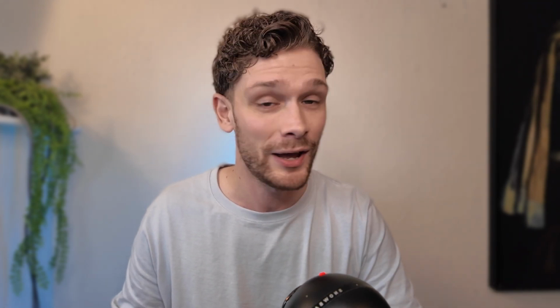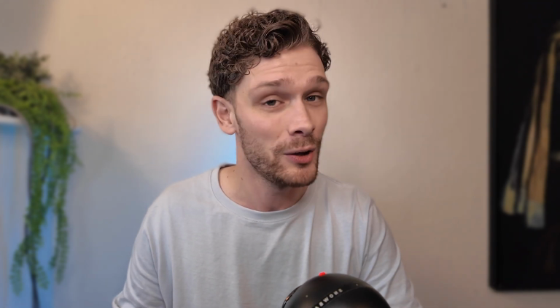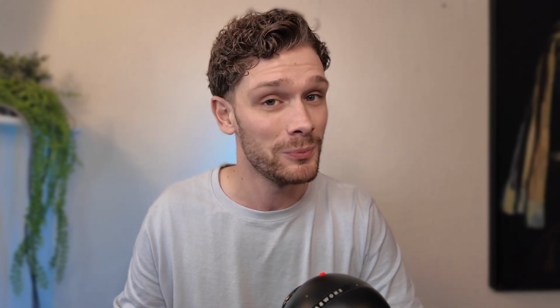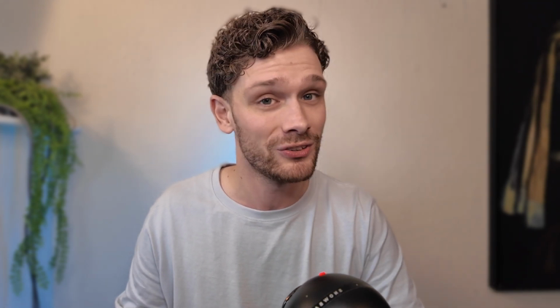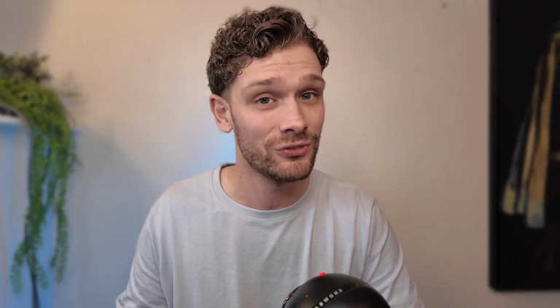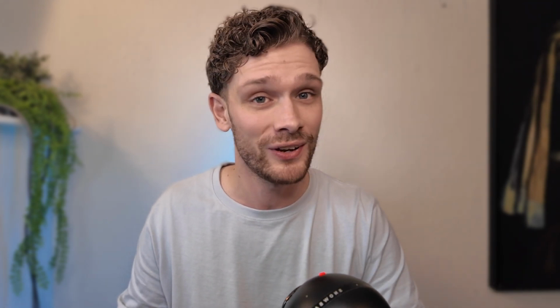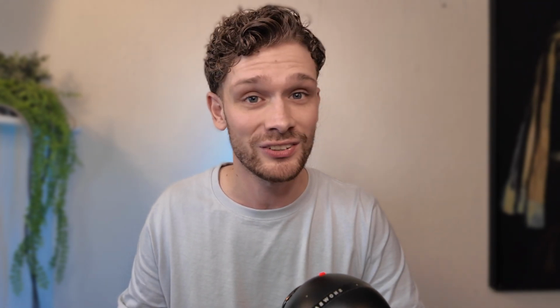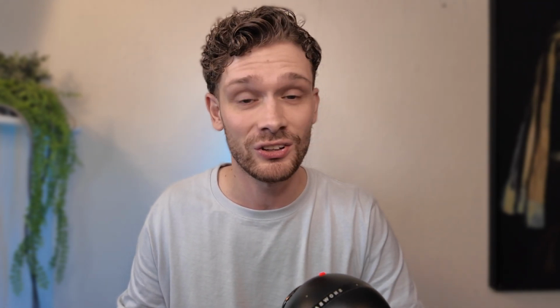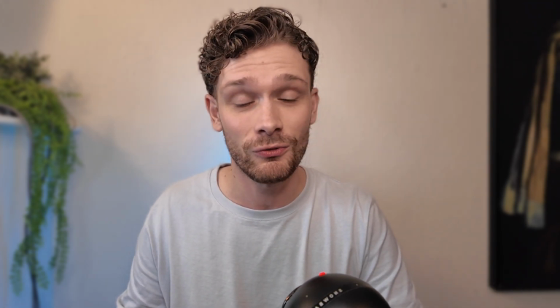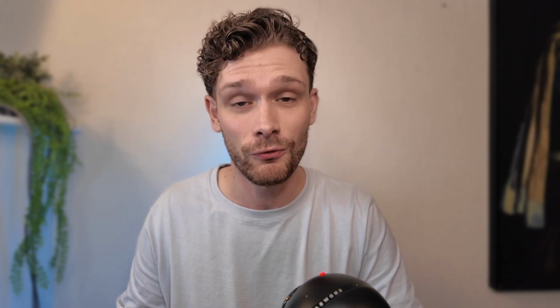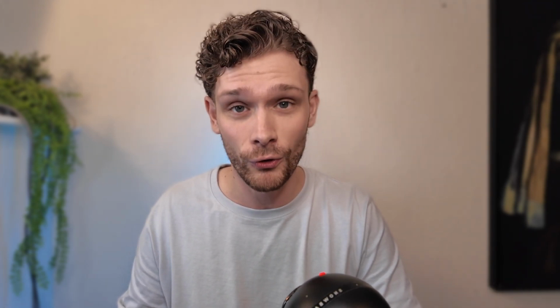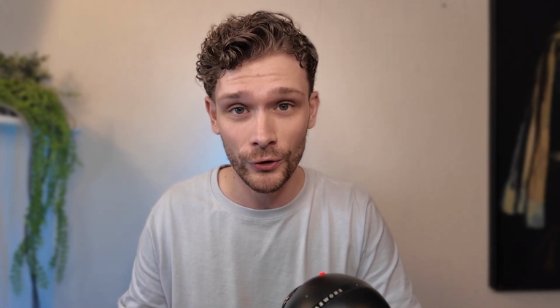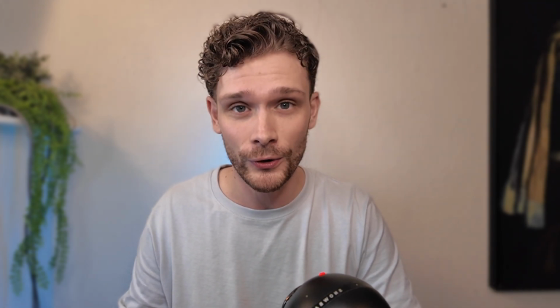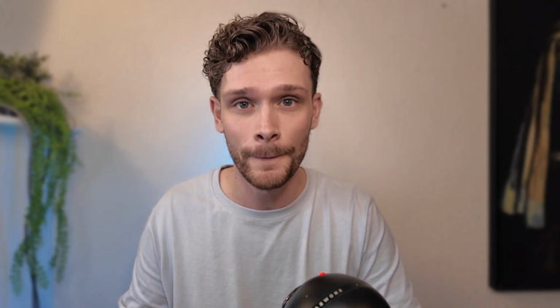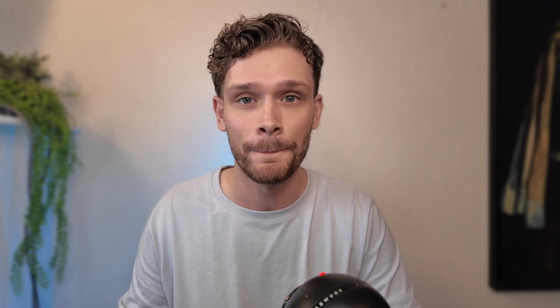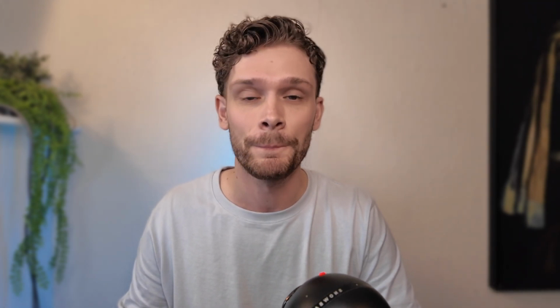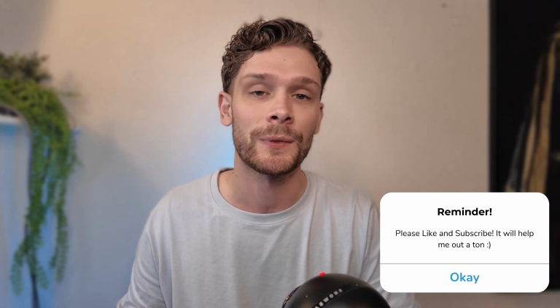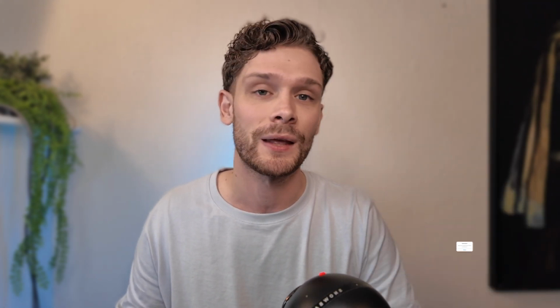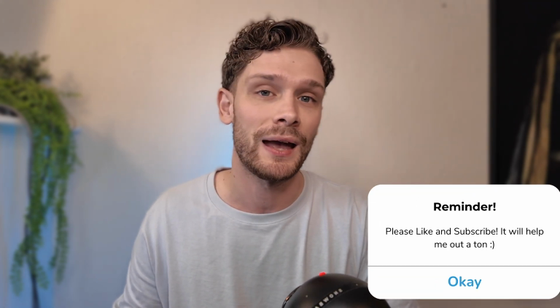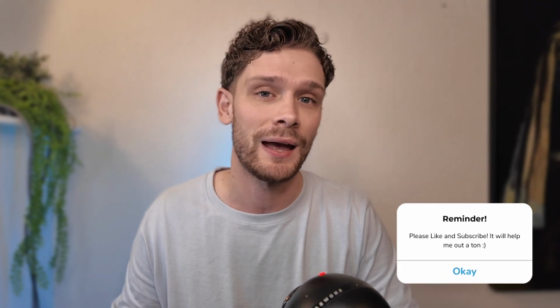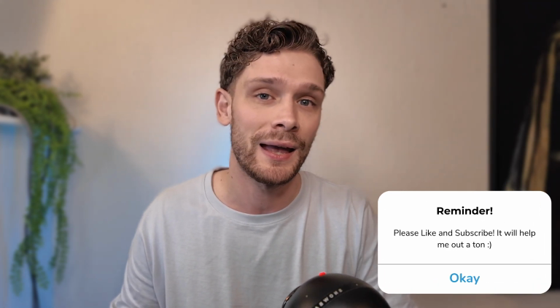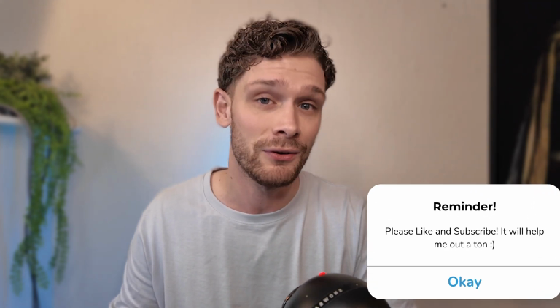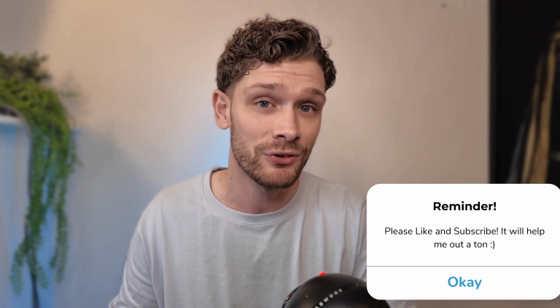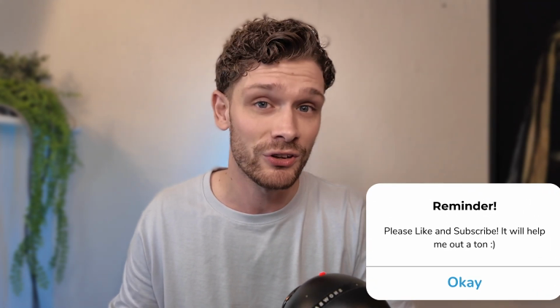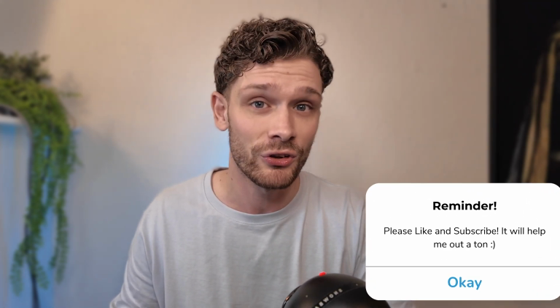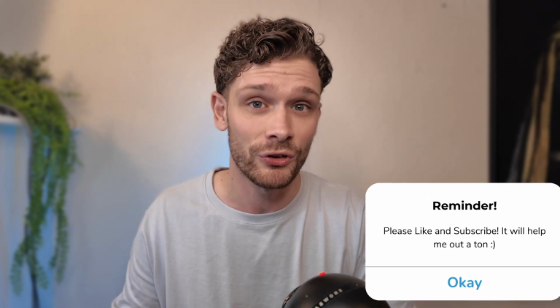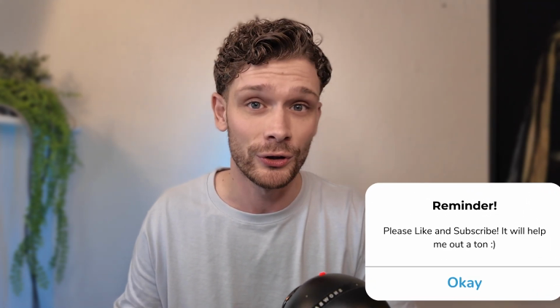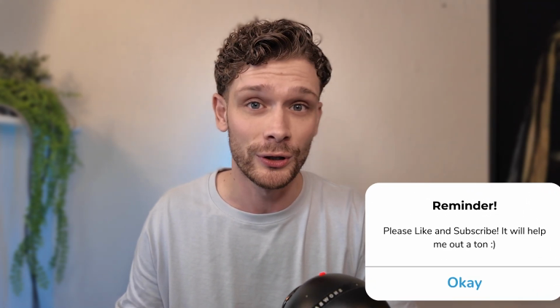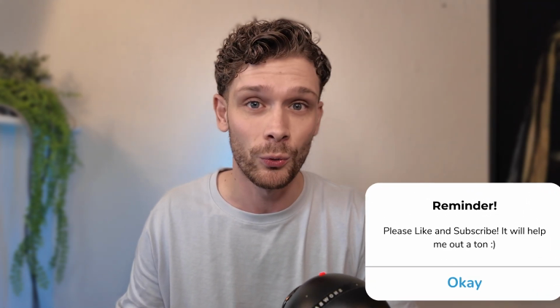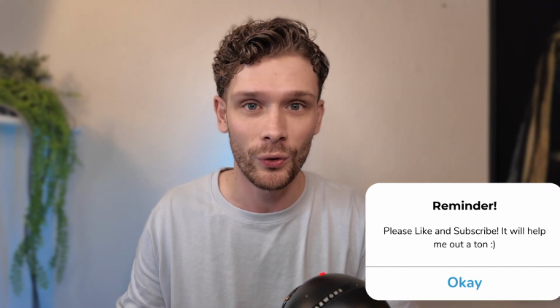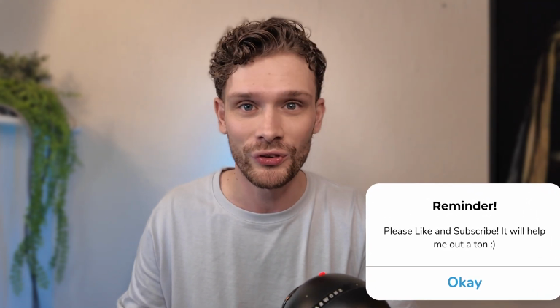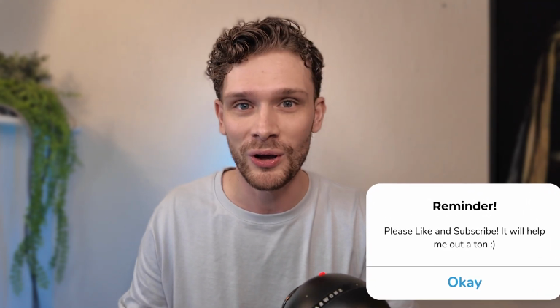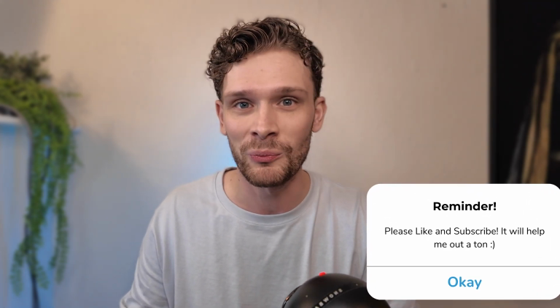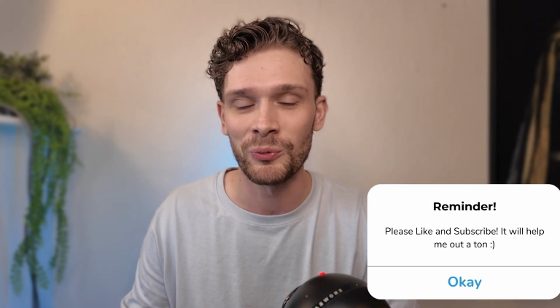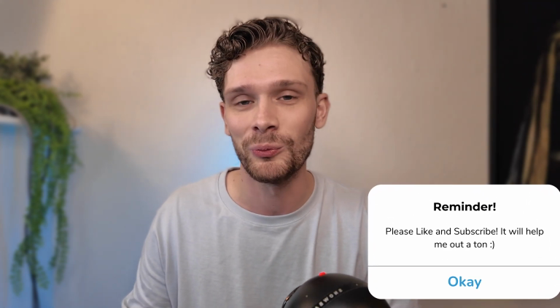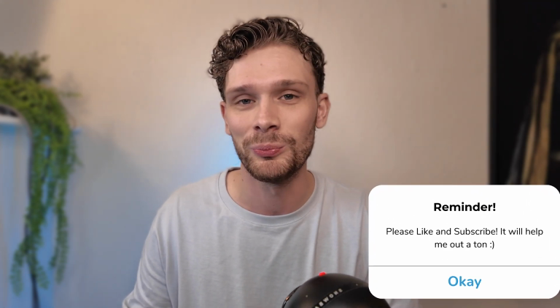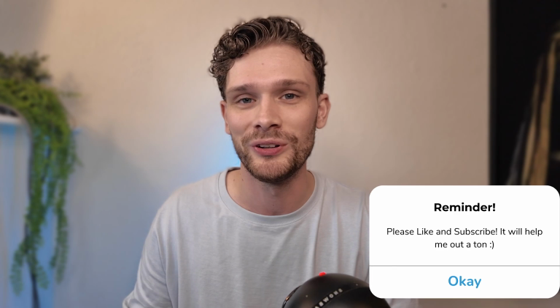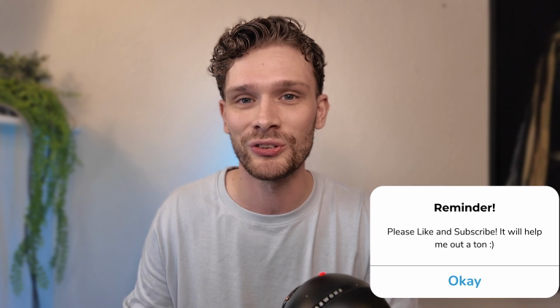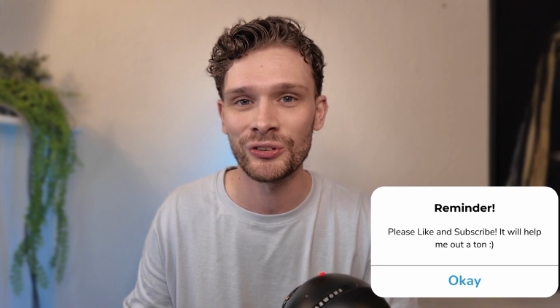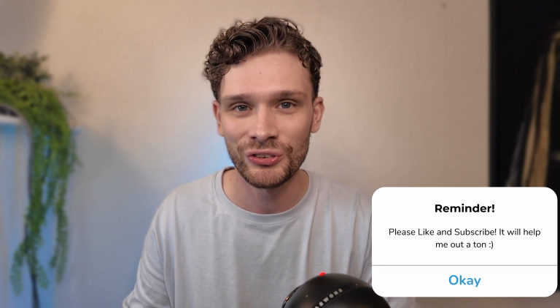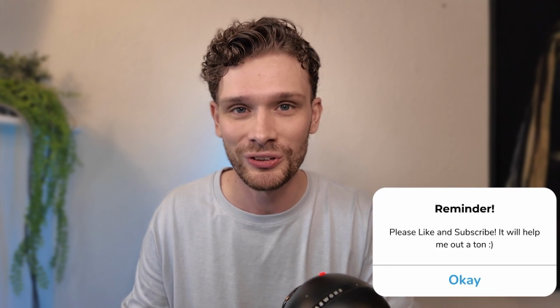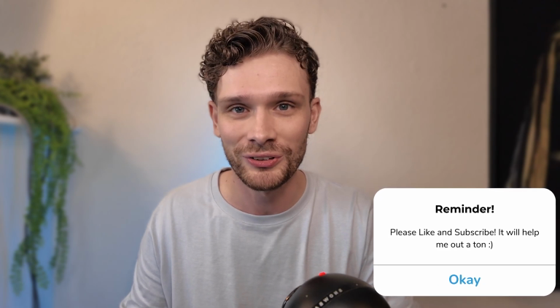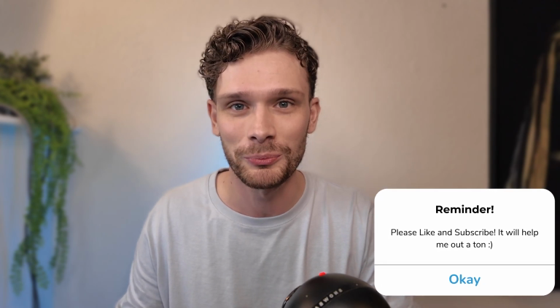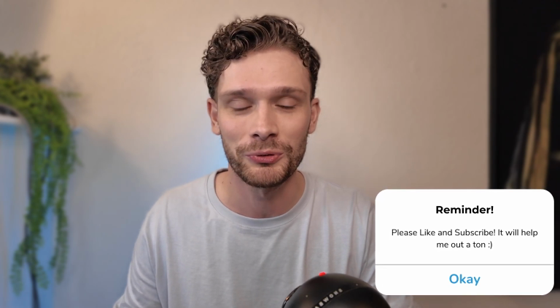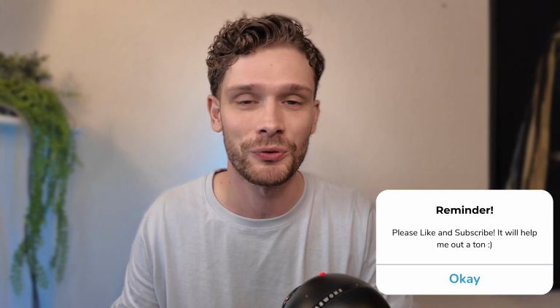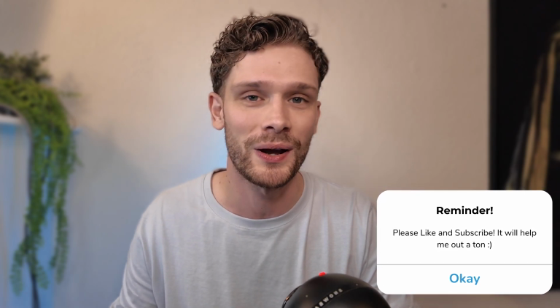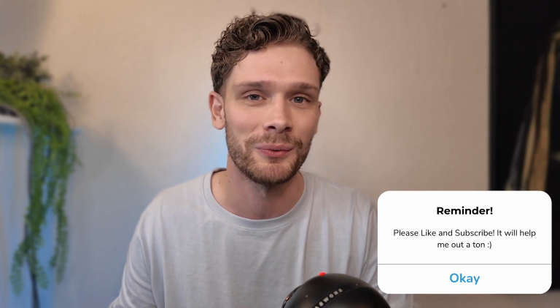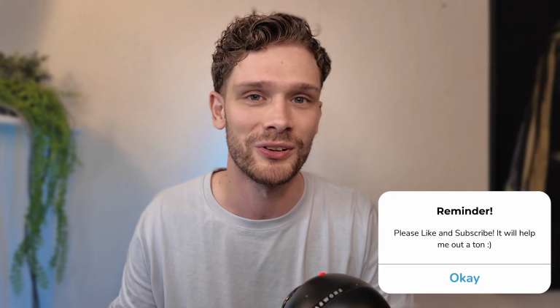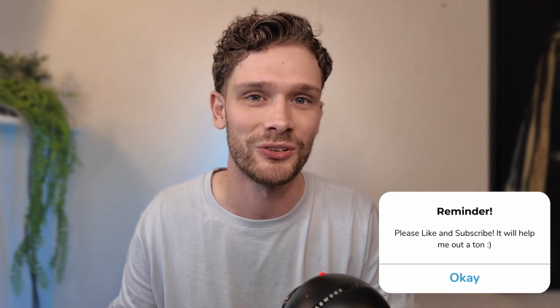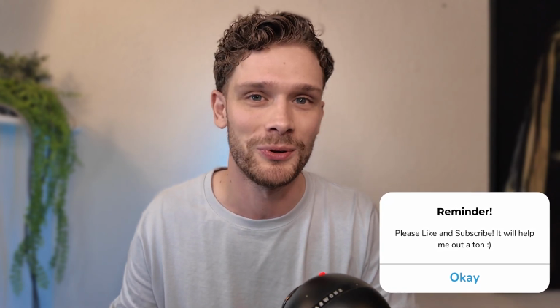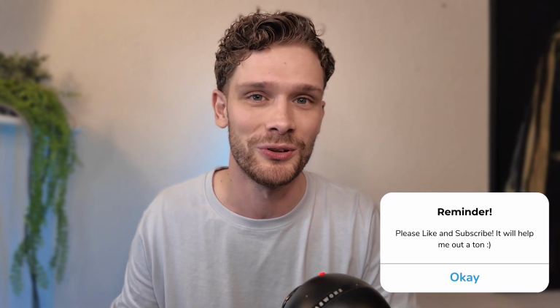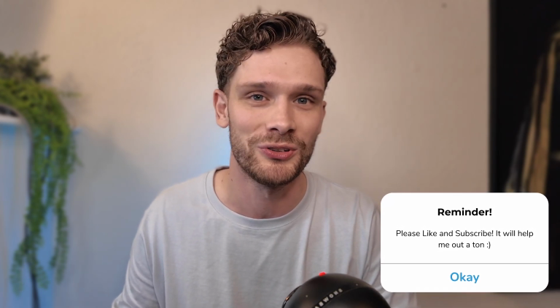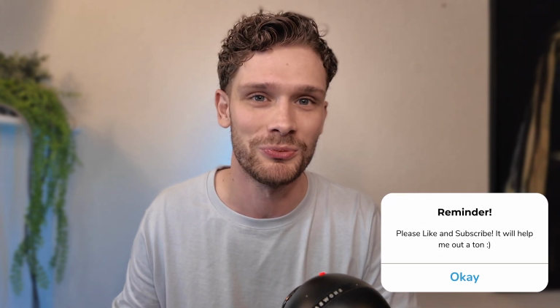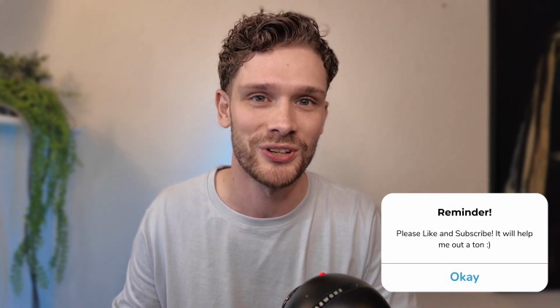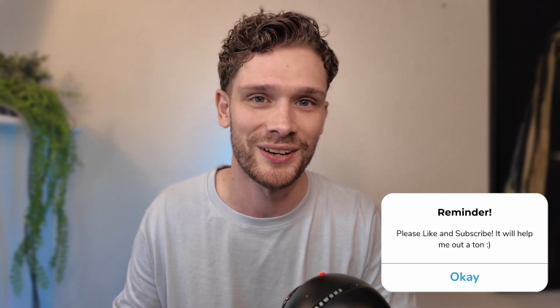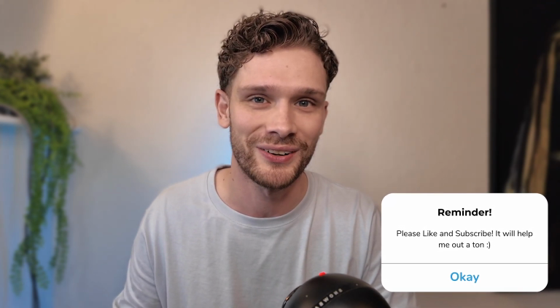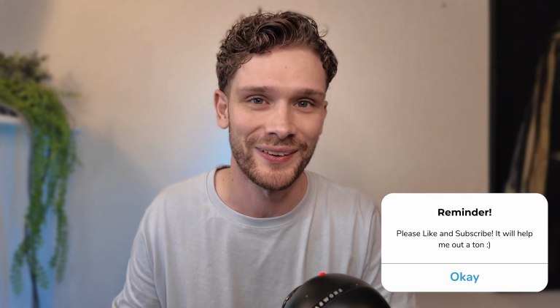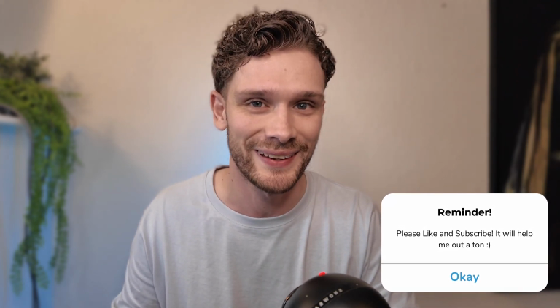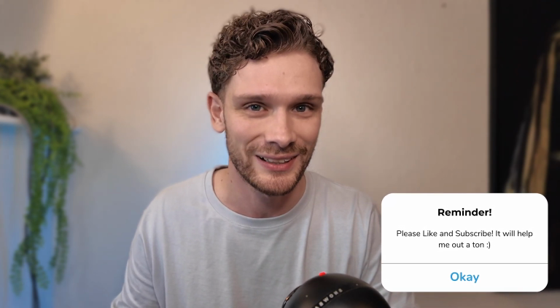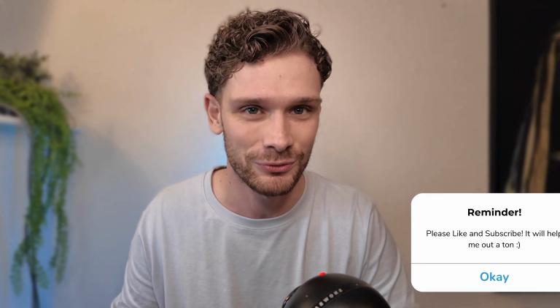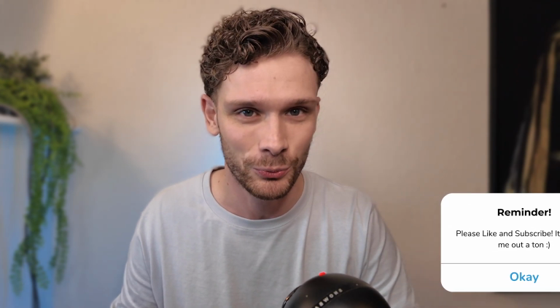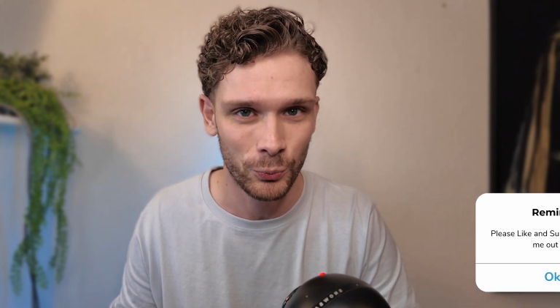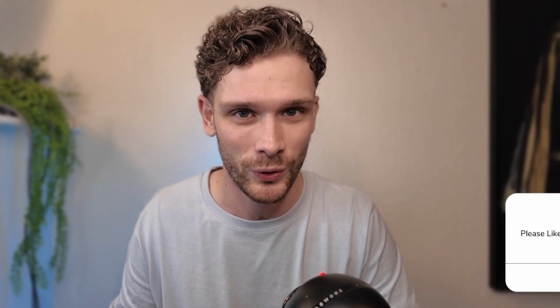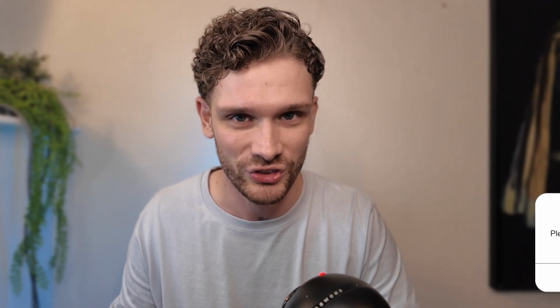It is as easy as that. I hope this fixed it for you. If this tutorial was helpful, please consider subscribing to my YouTube channel. Thanks for watching.